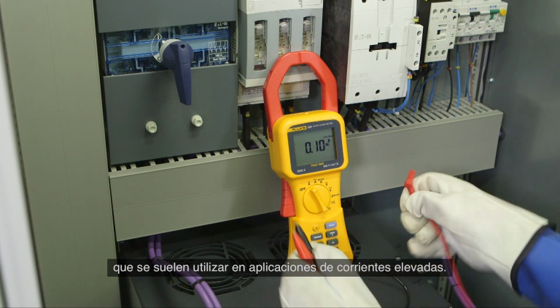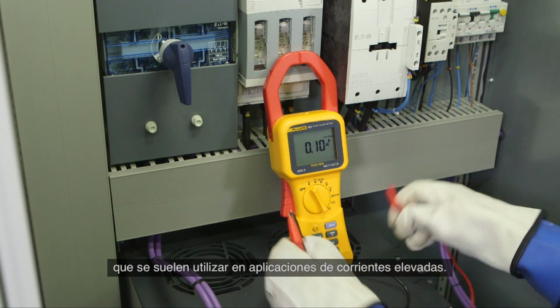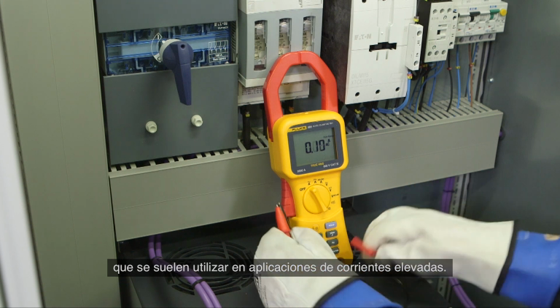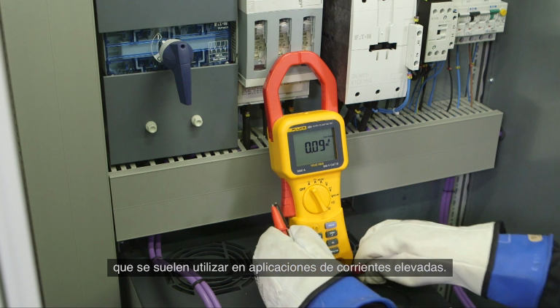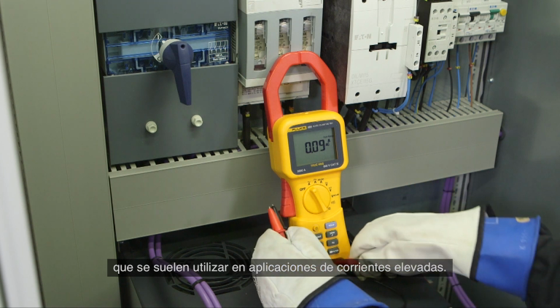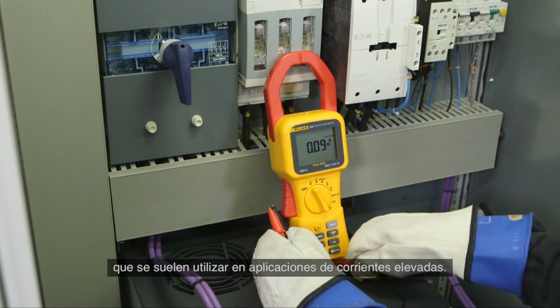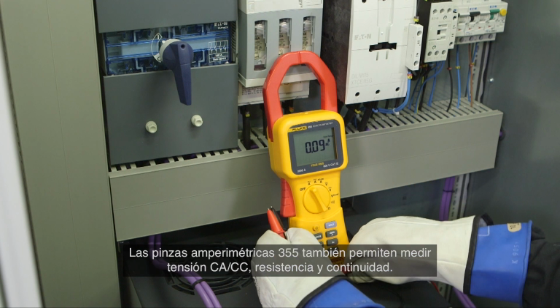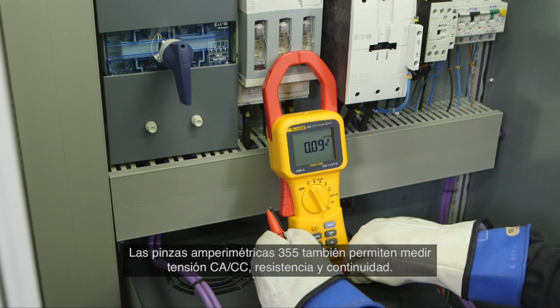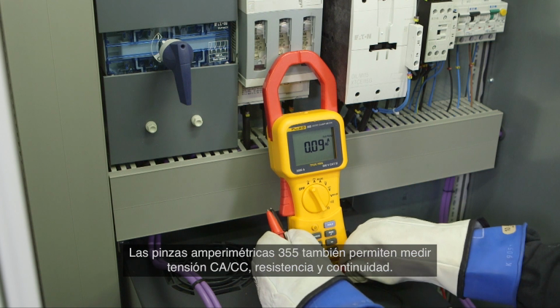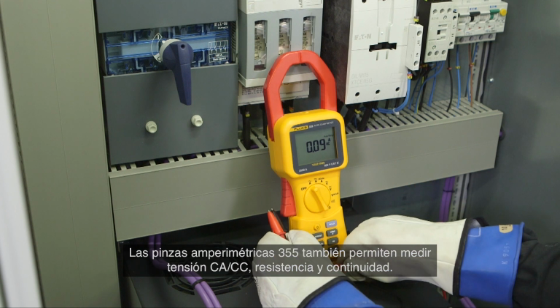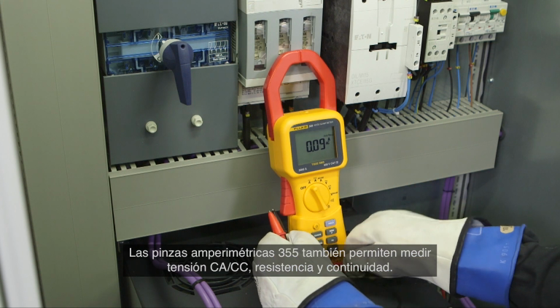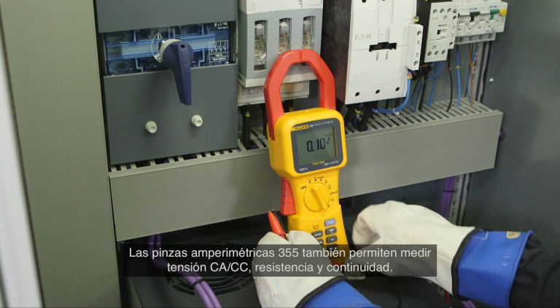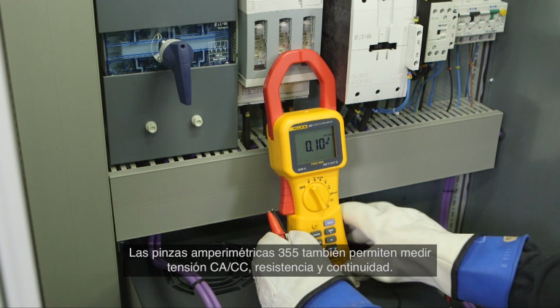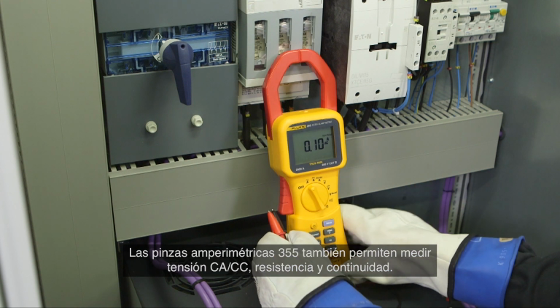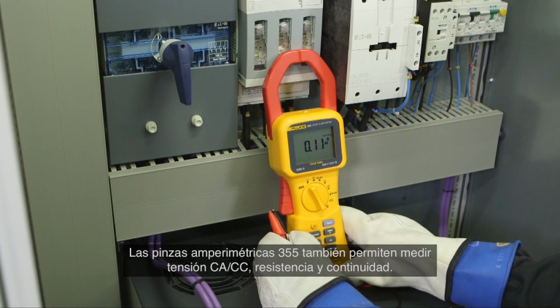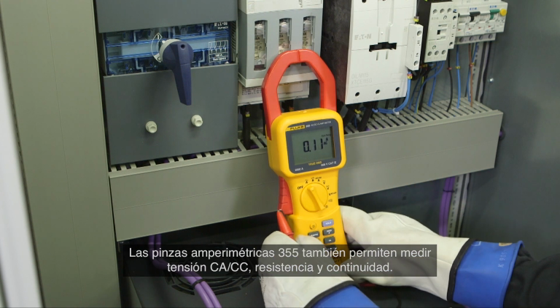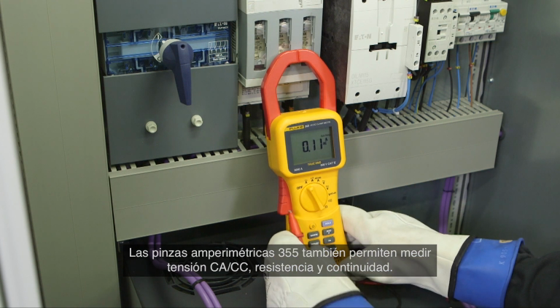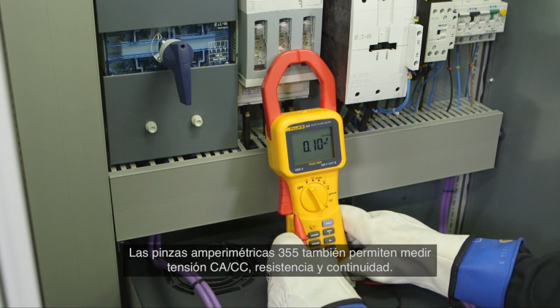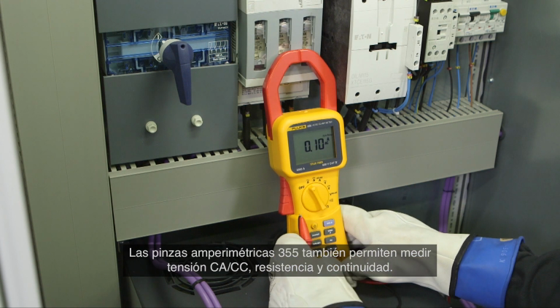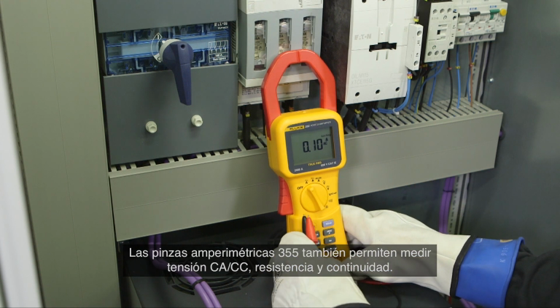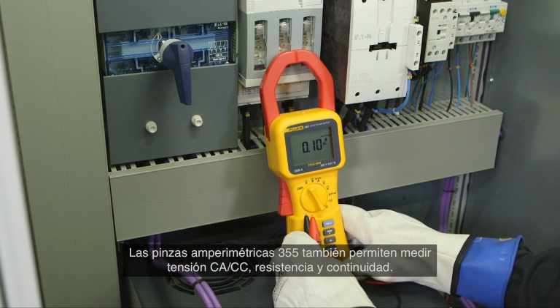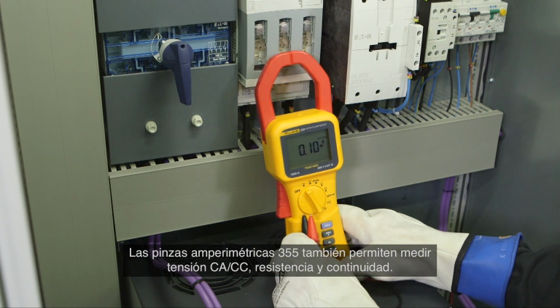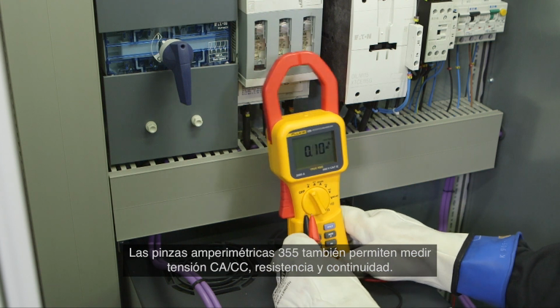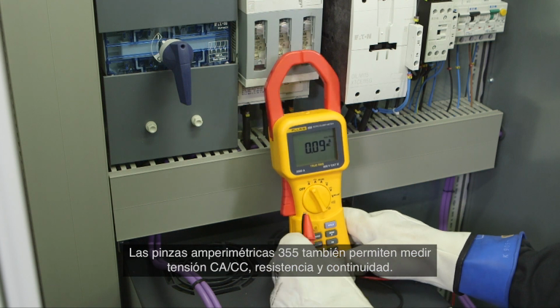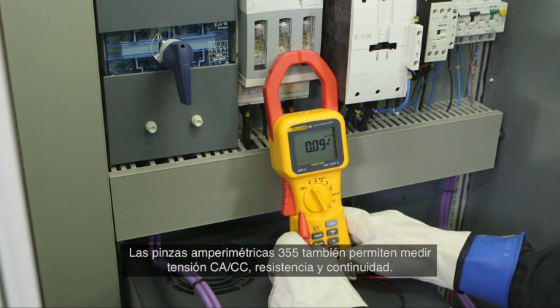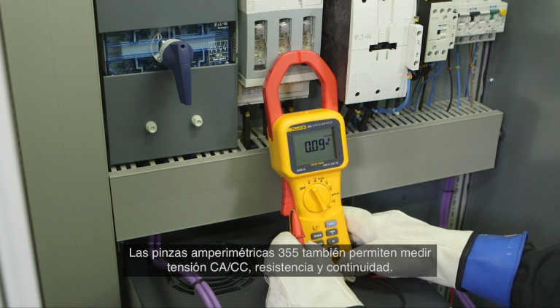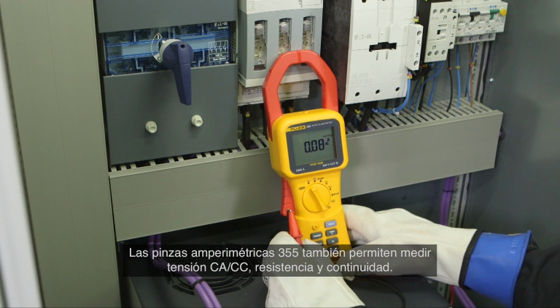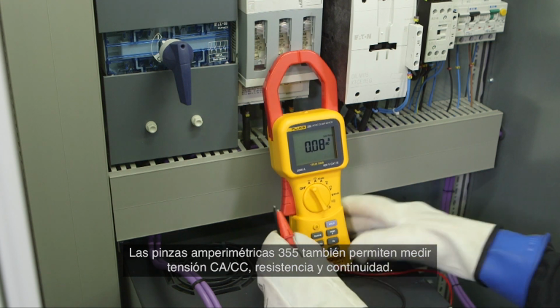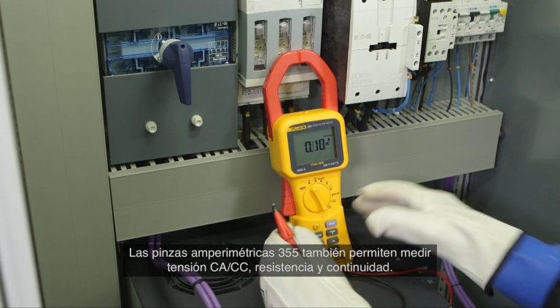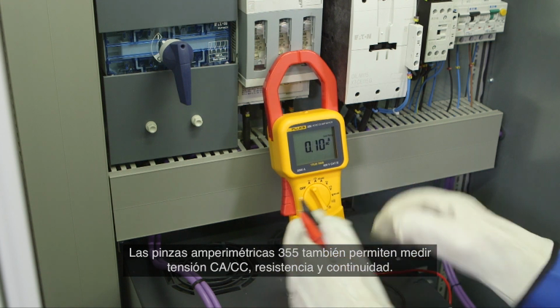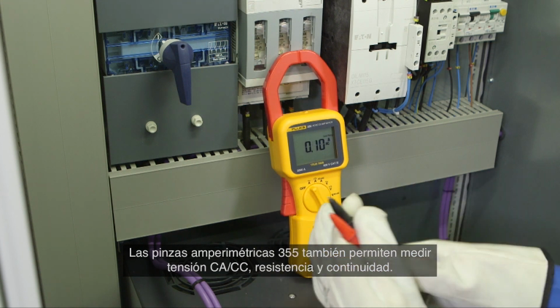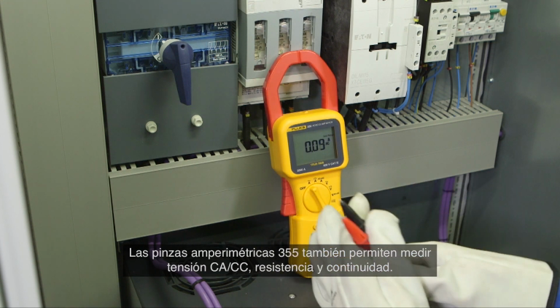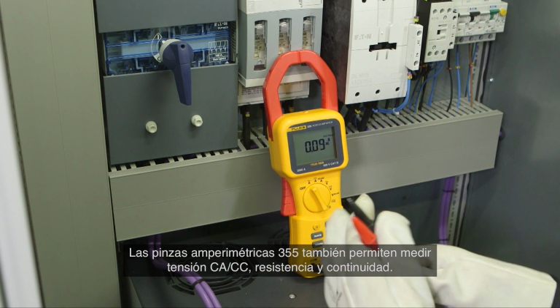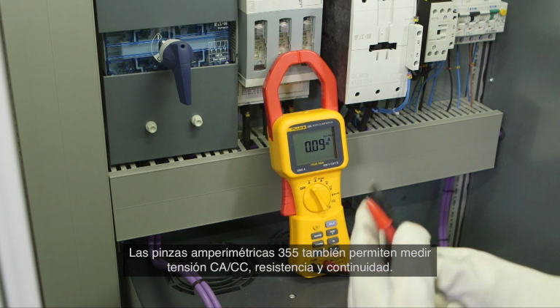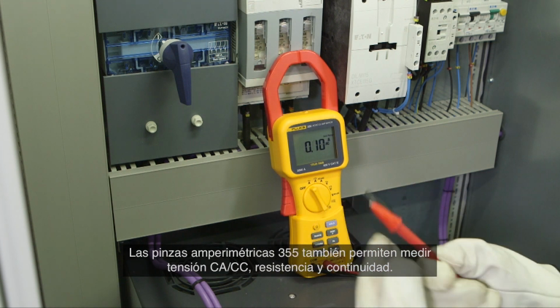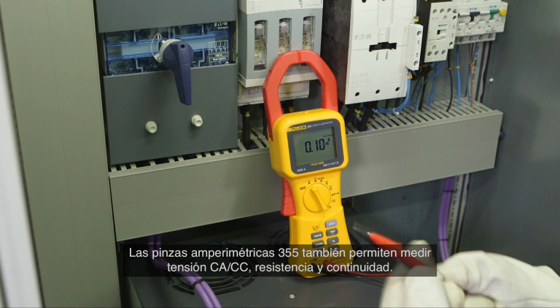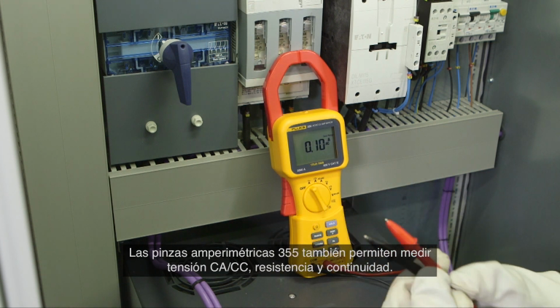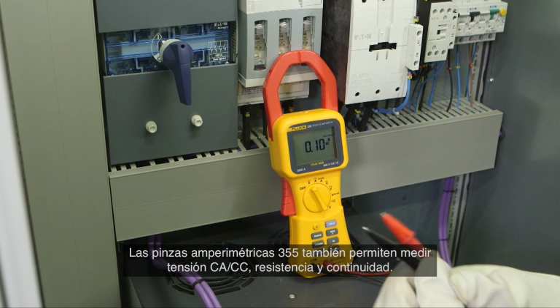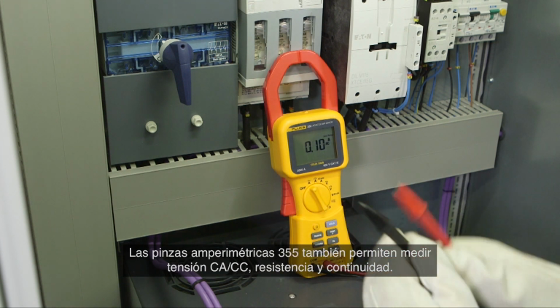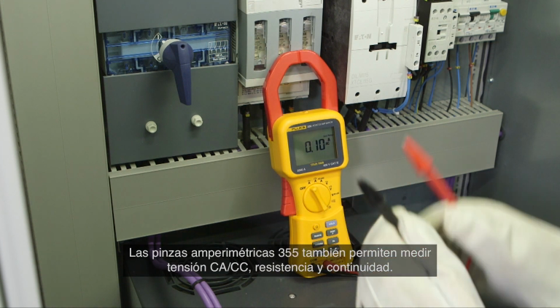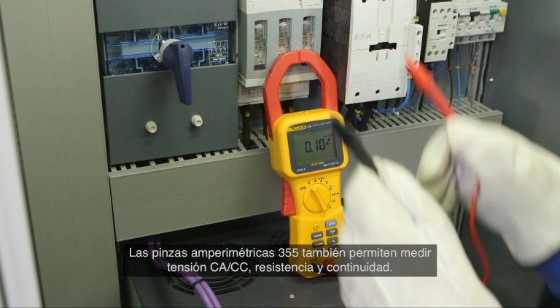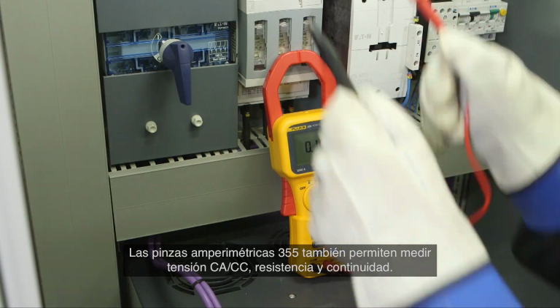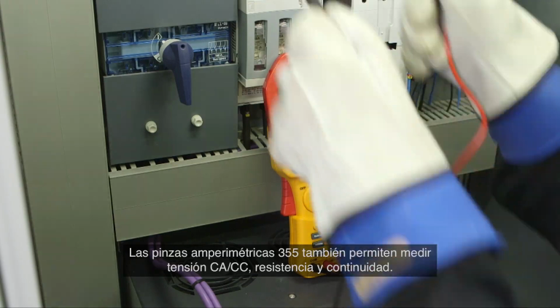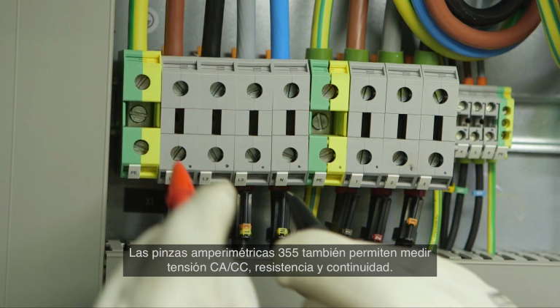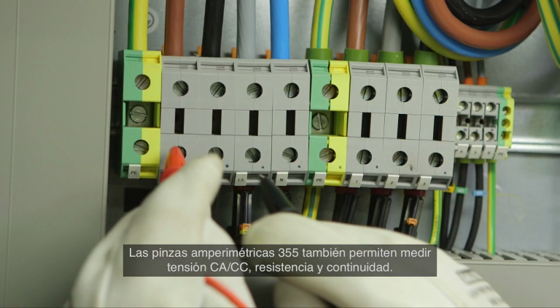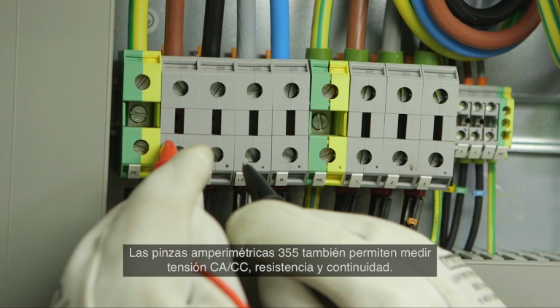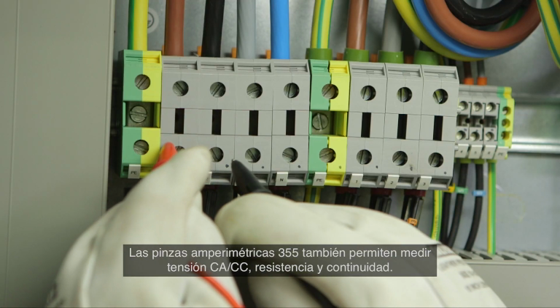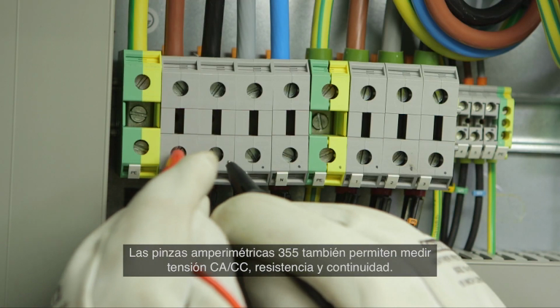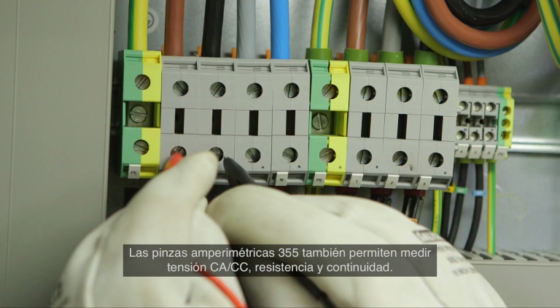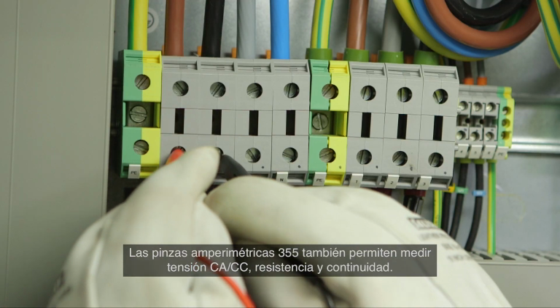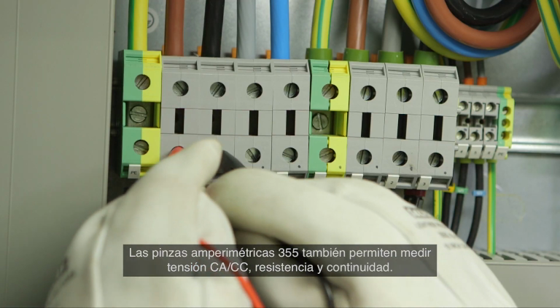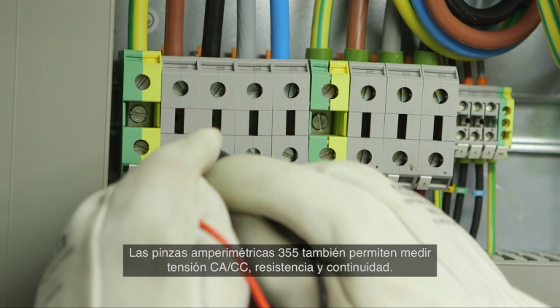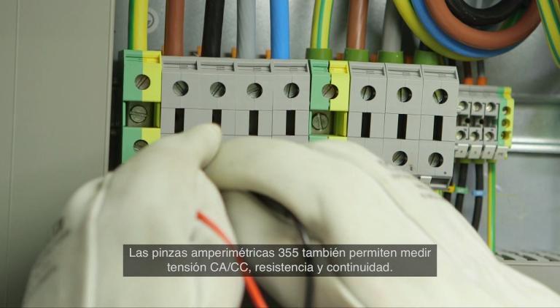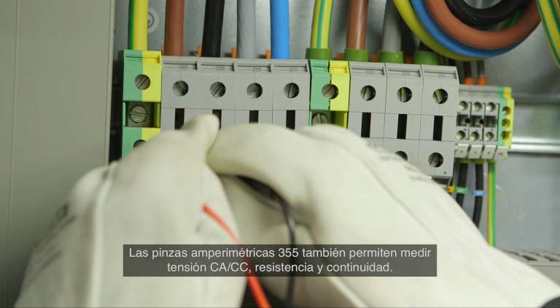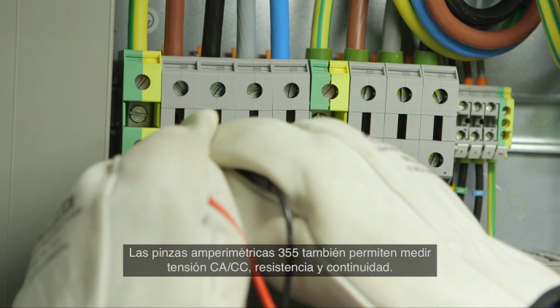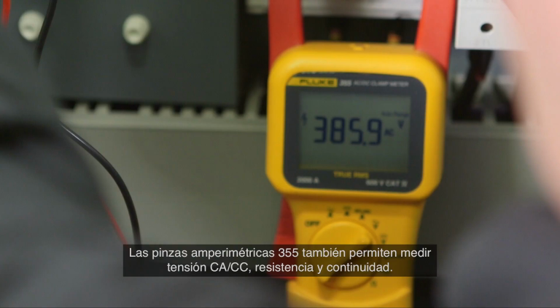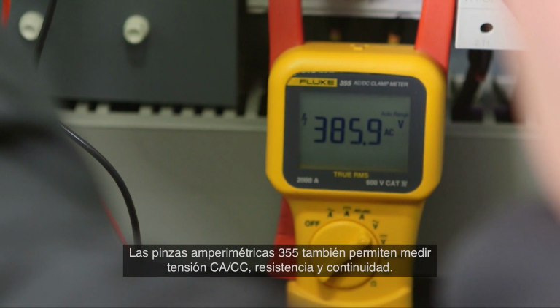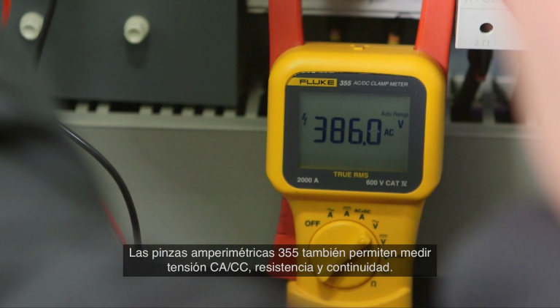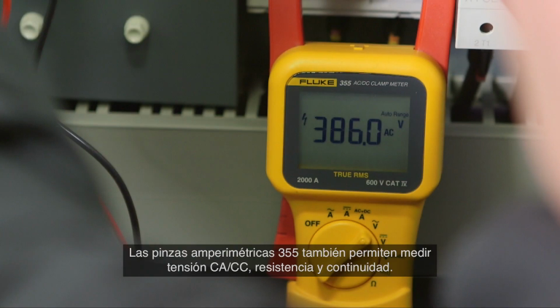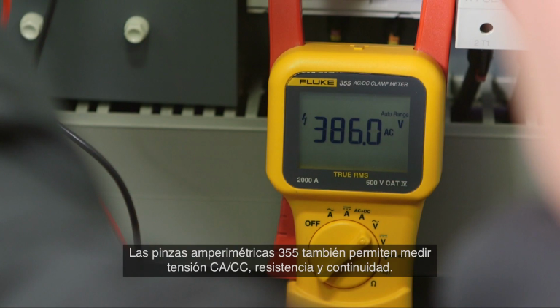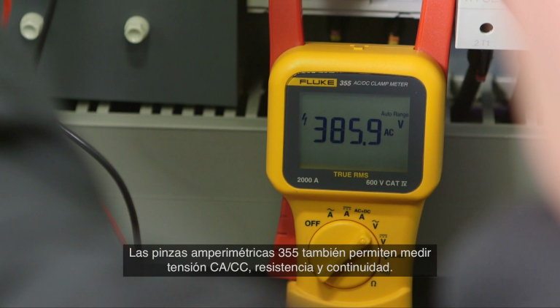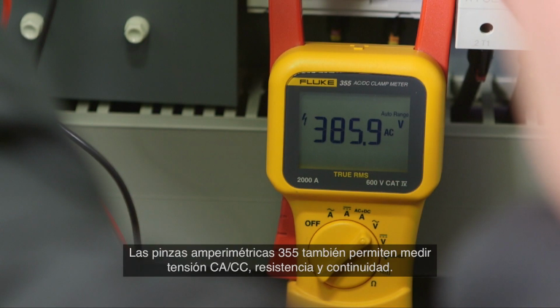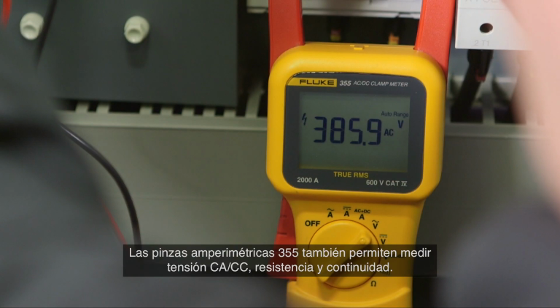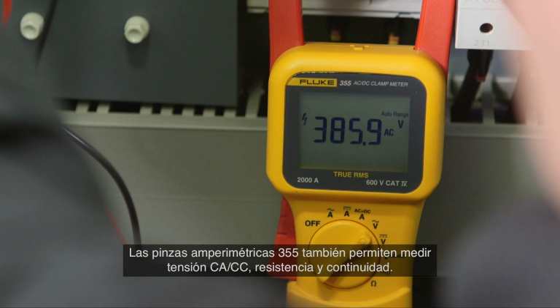The 355 clamp meter also enables you to measure AC/DC voltage, resistance, and continuity.